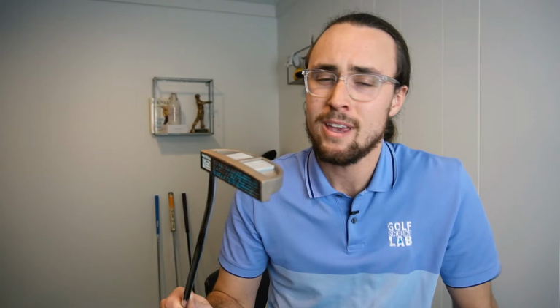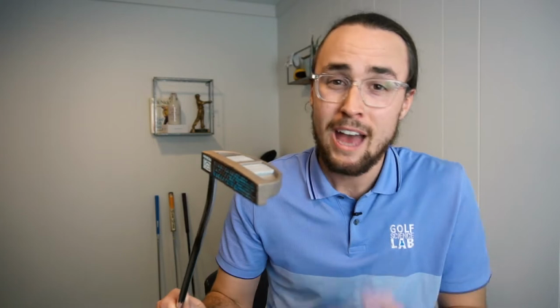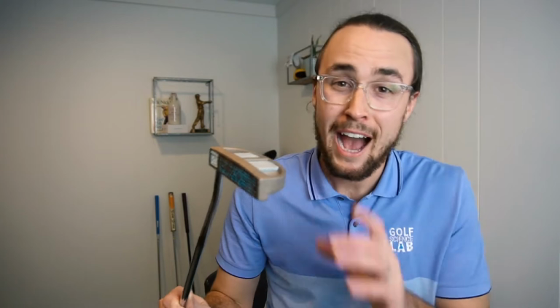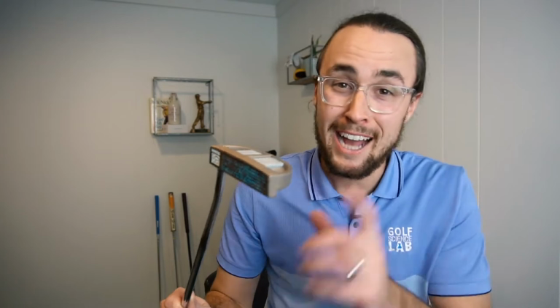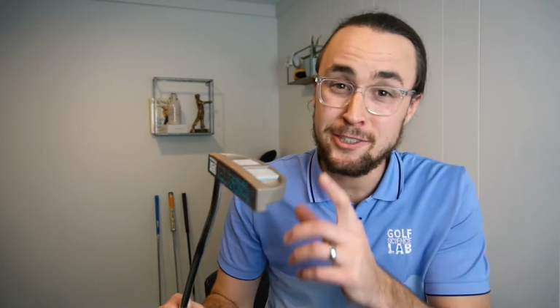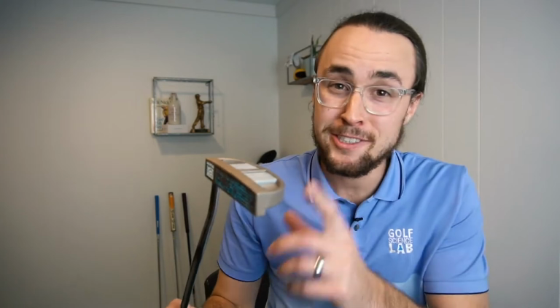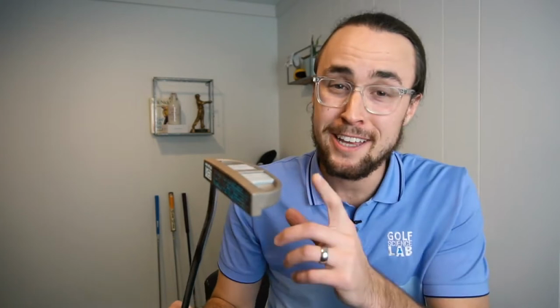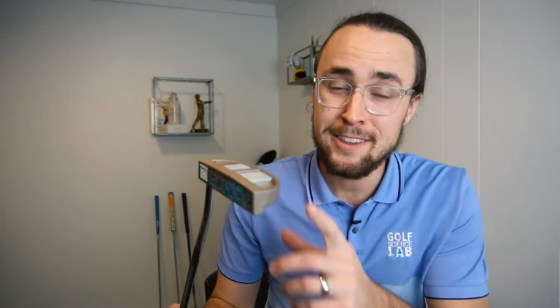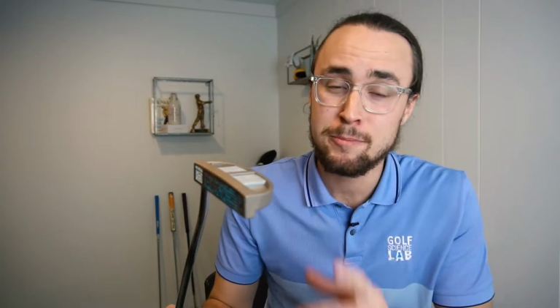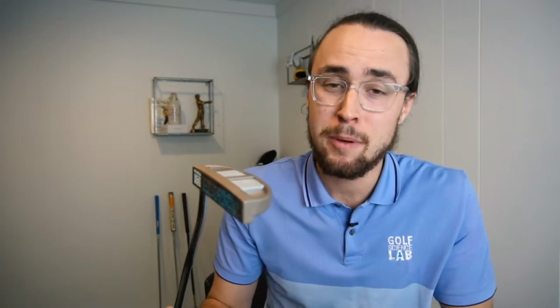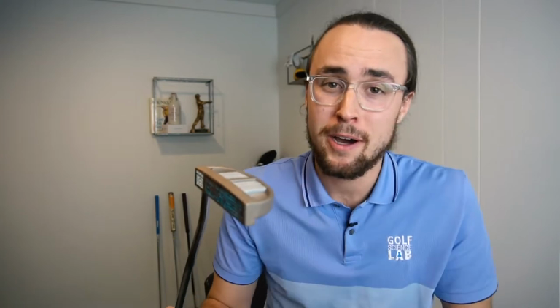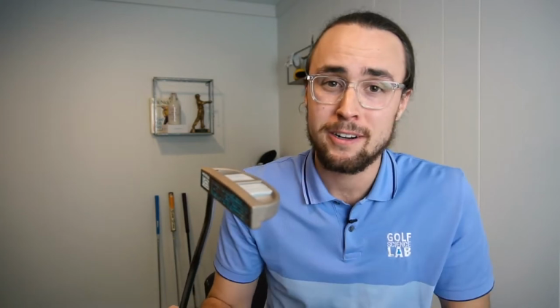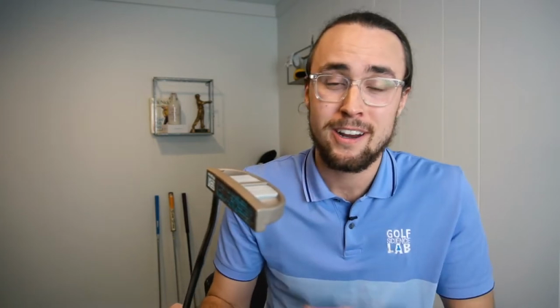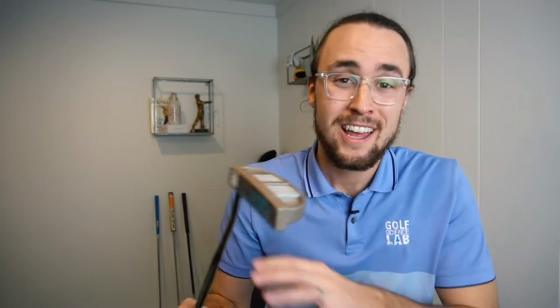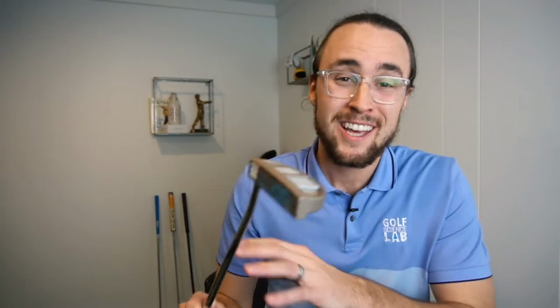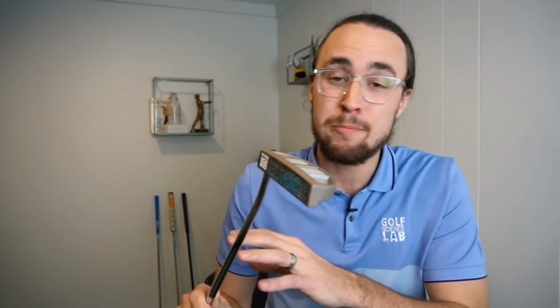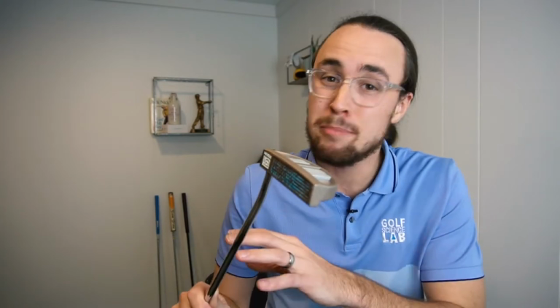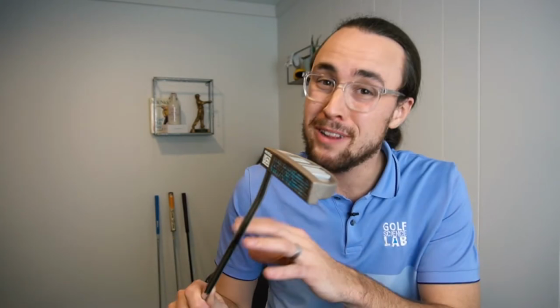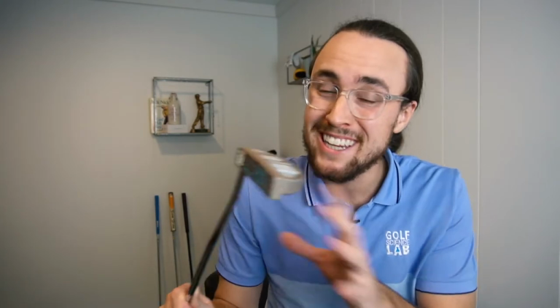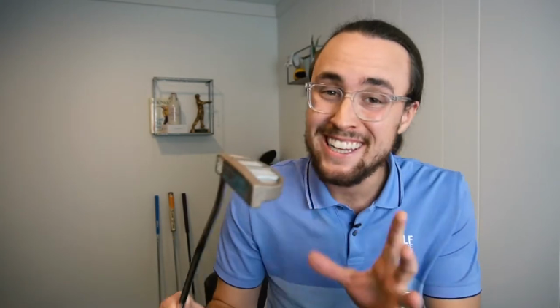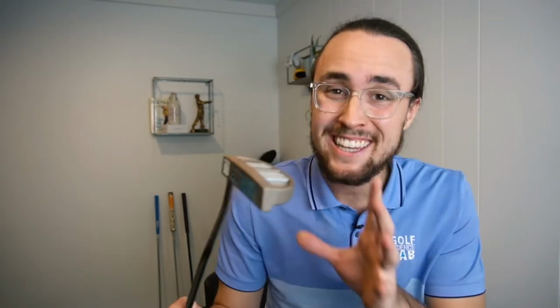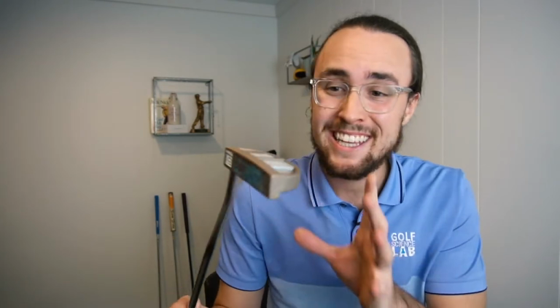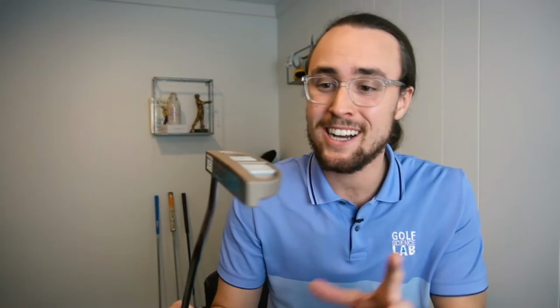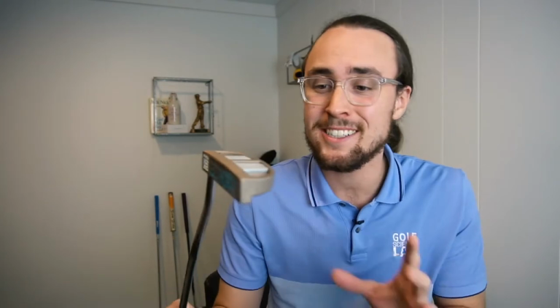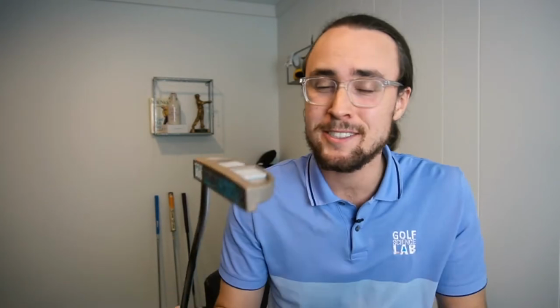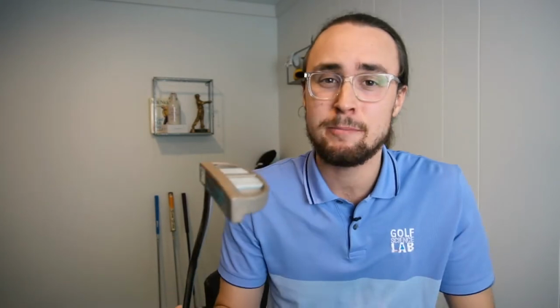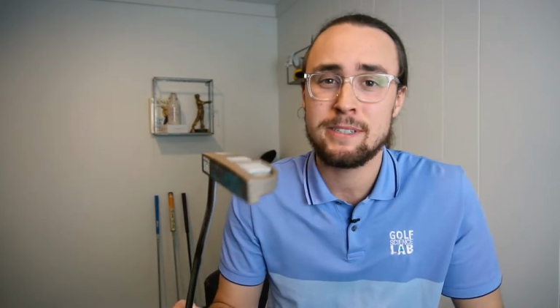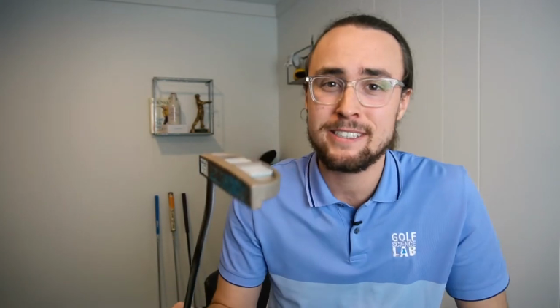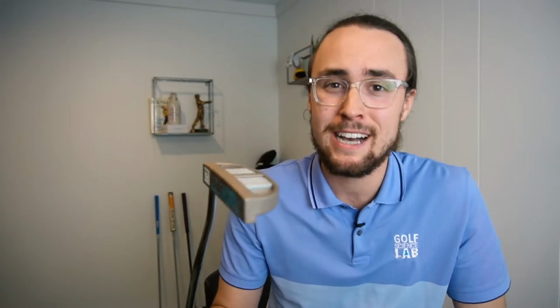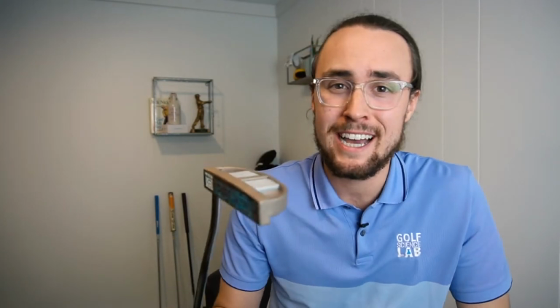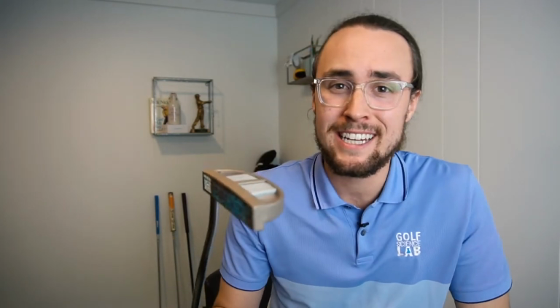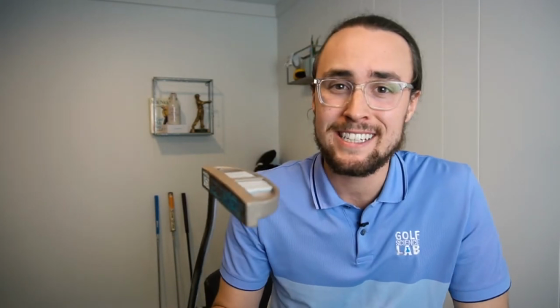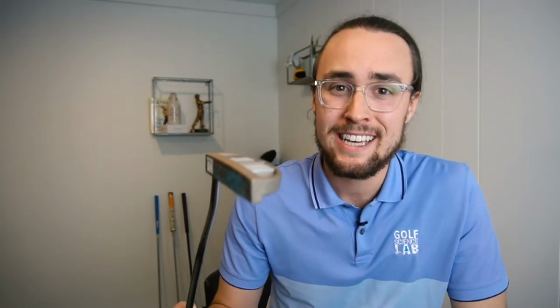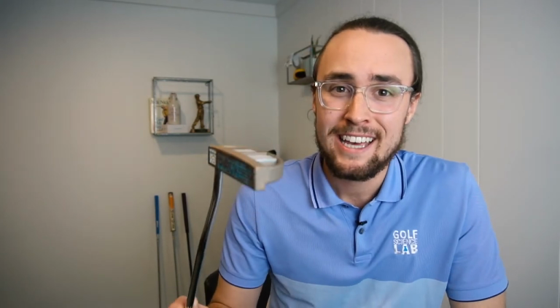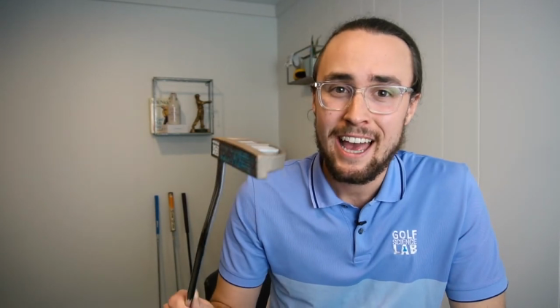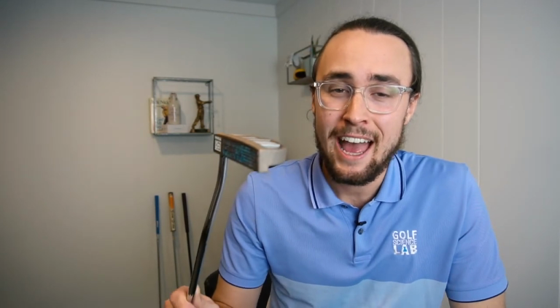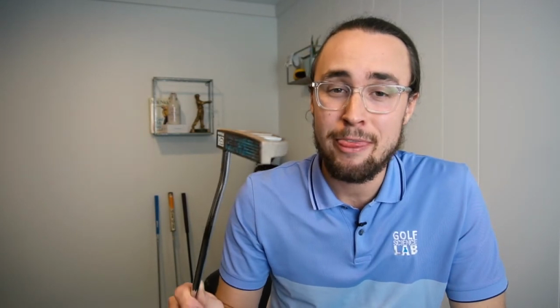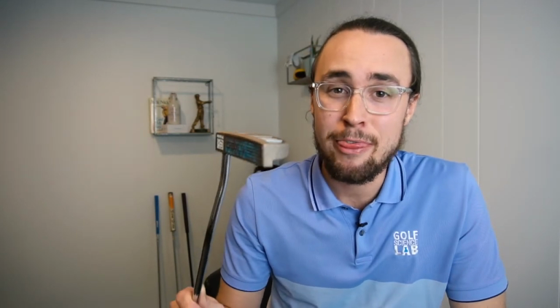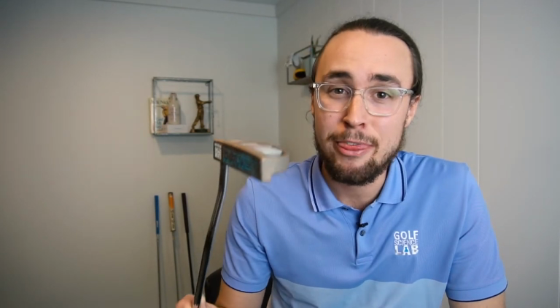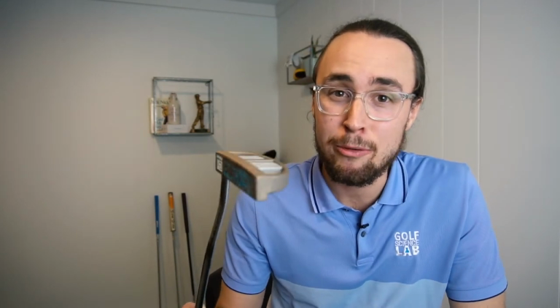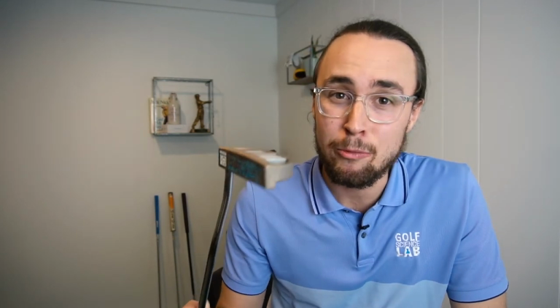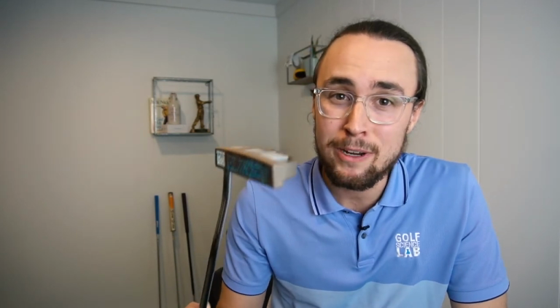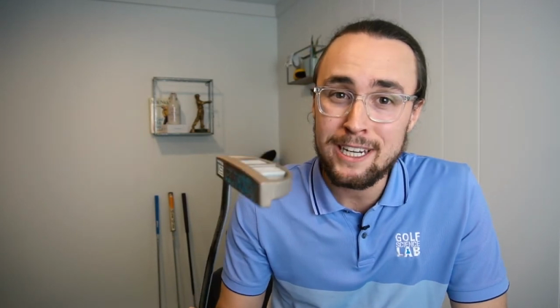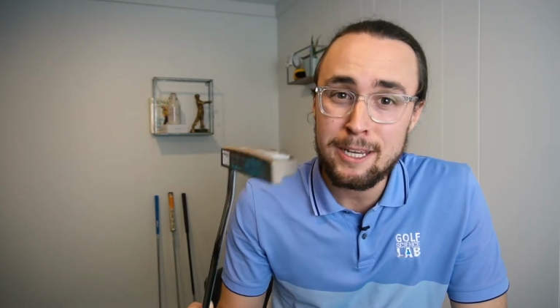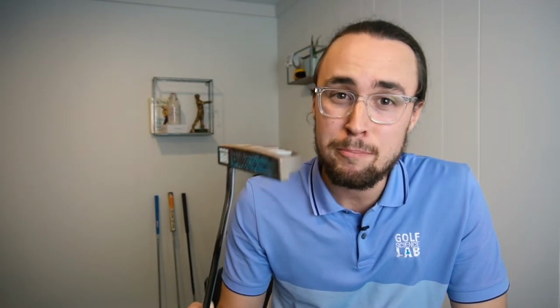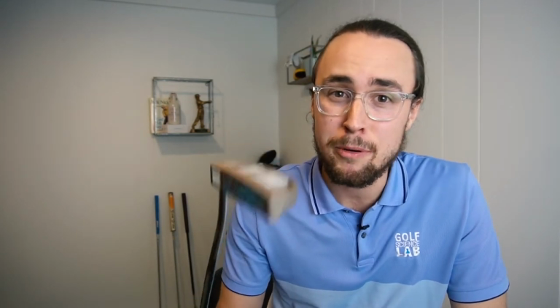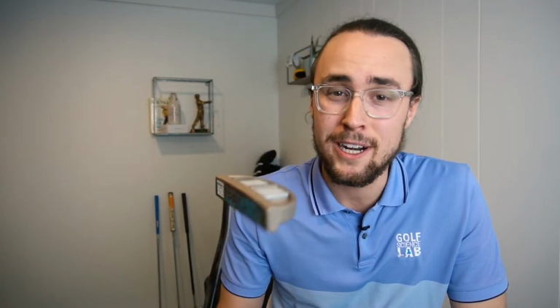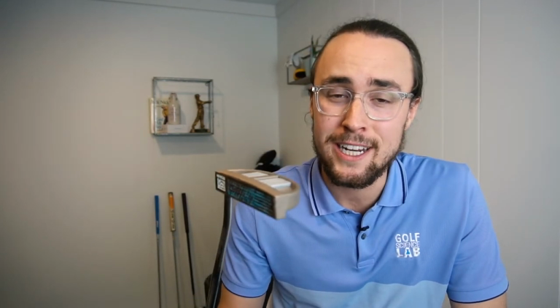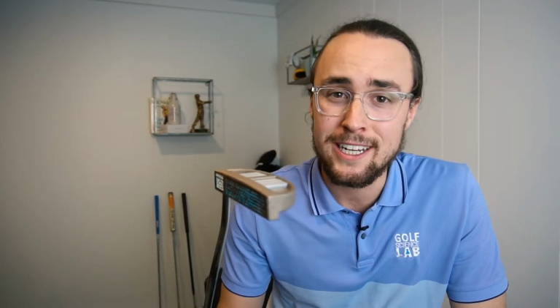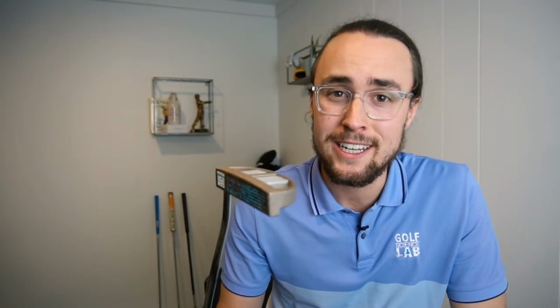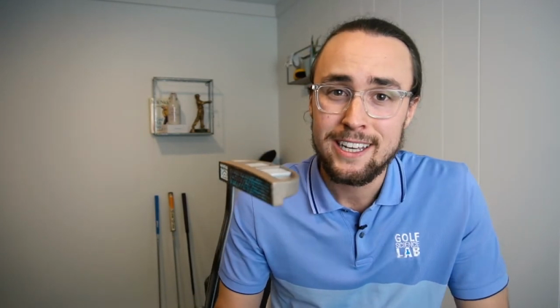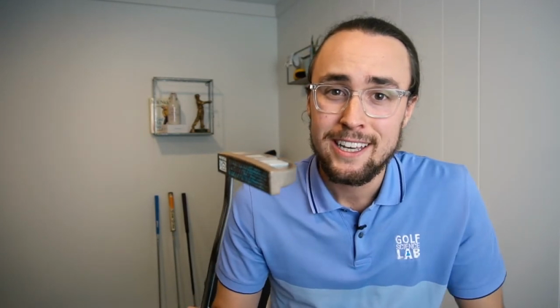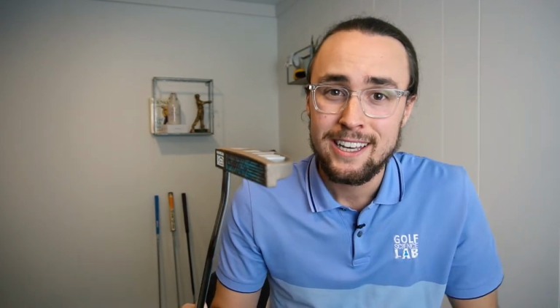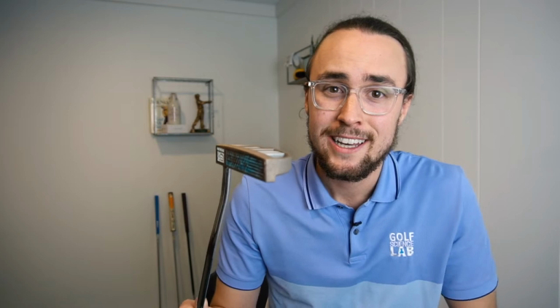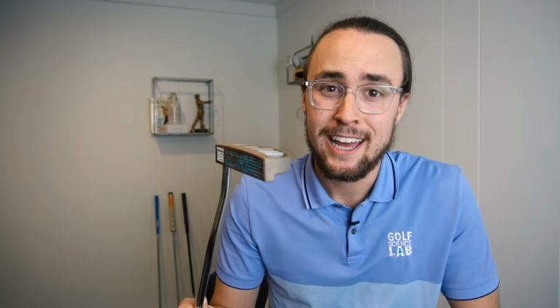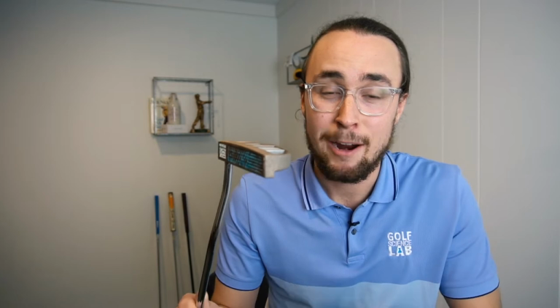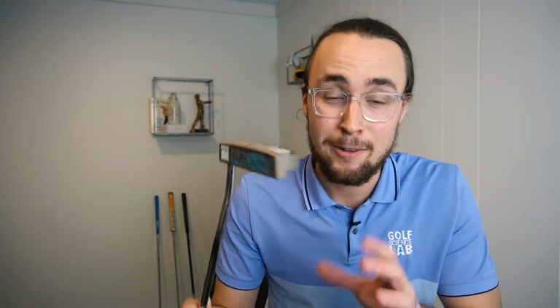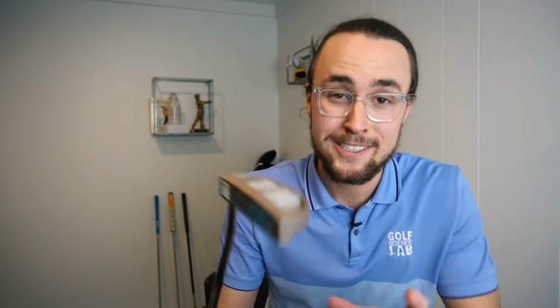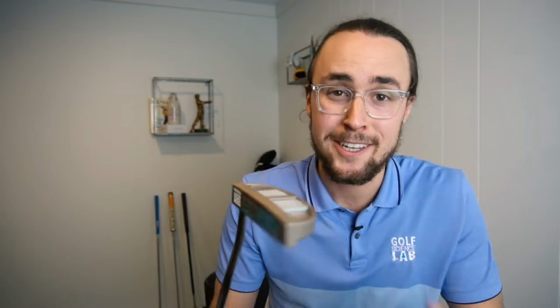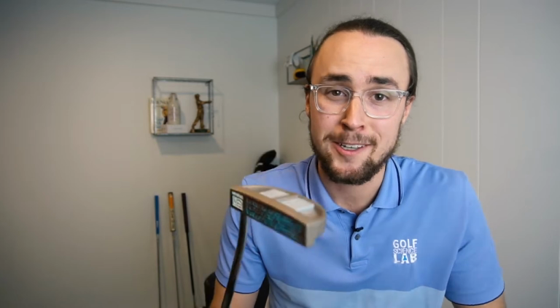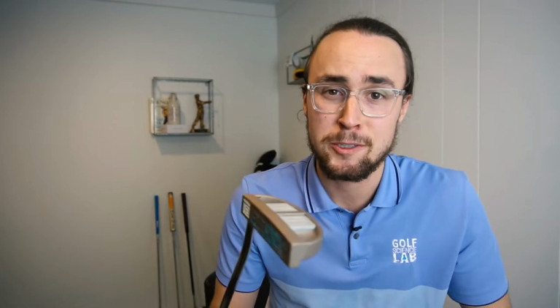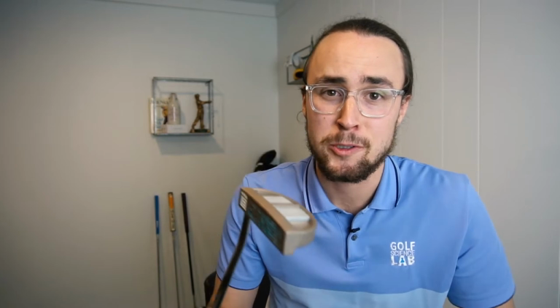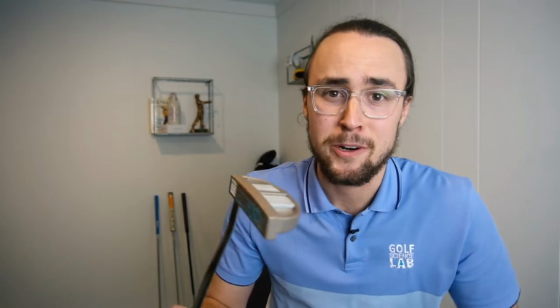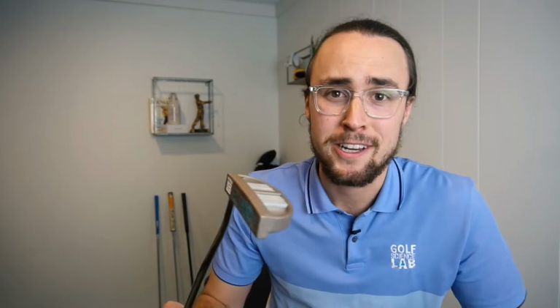I just had this putter completely custom designed and 3D printed, and I want to tell you the story.